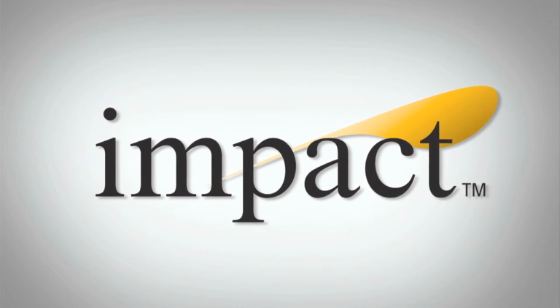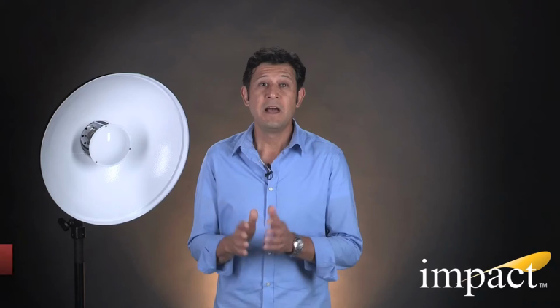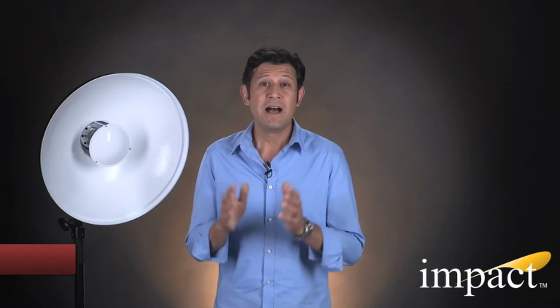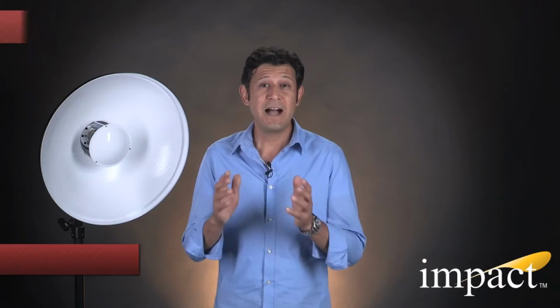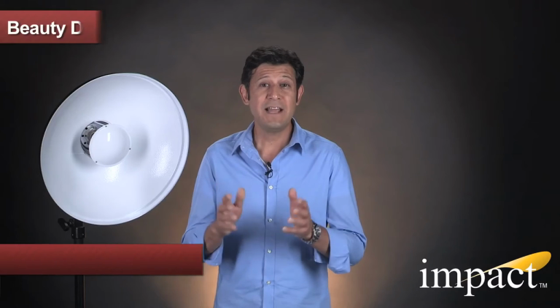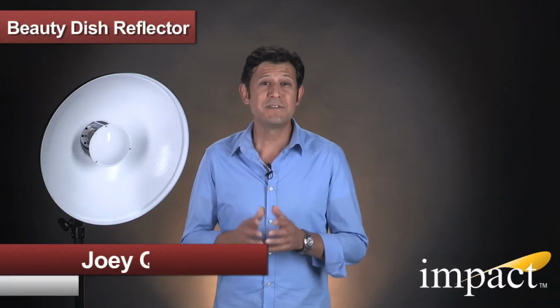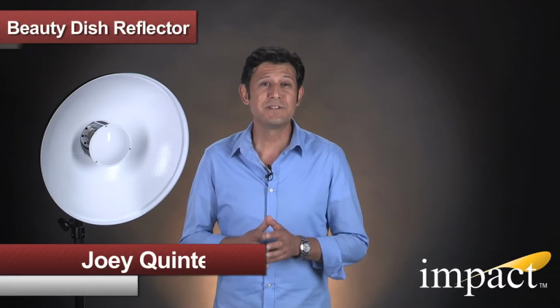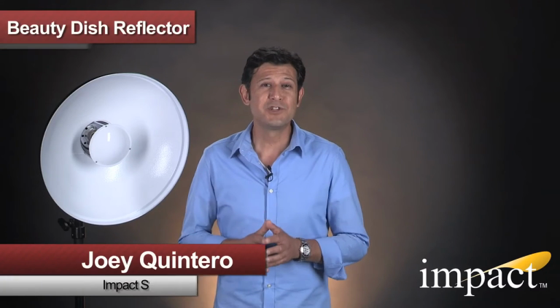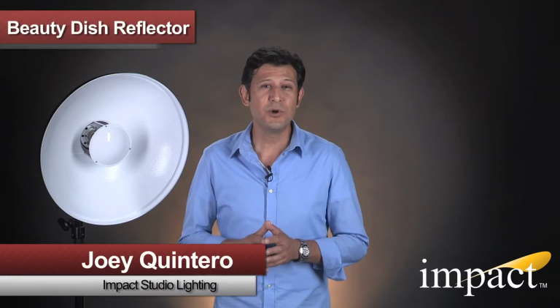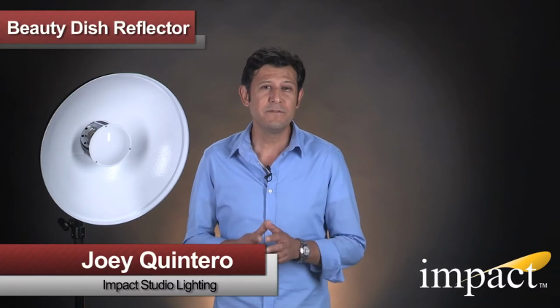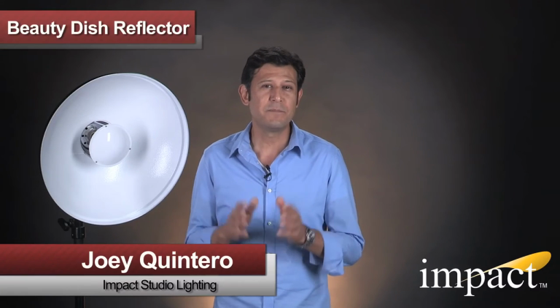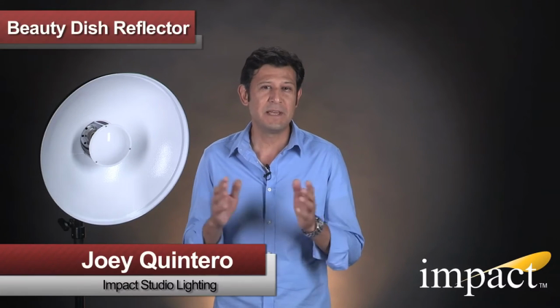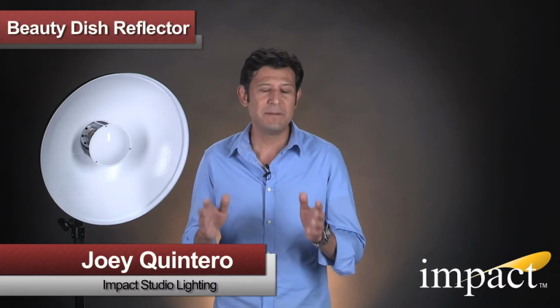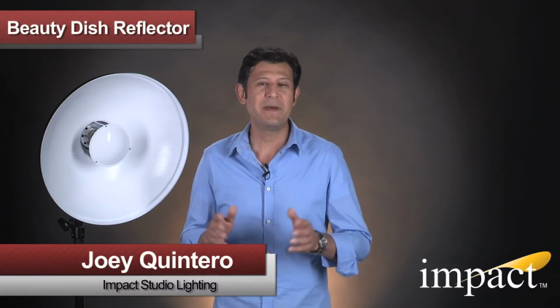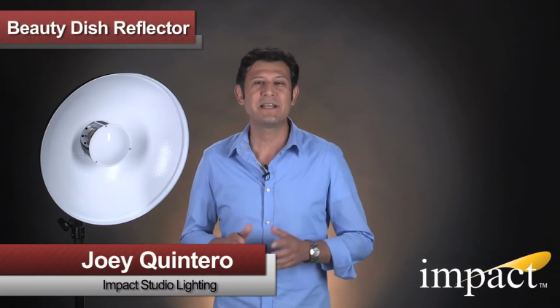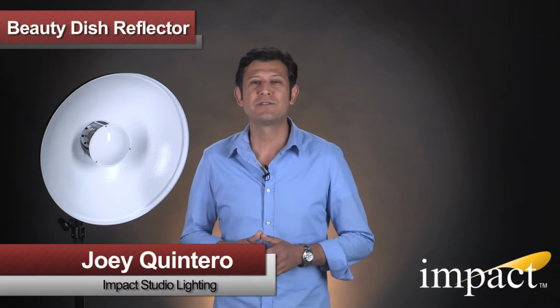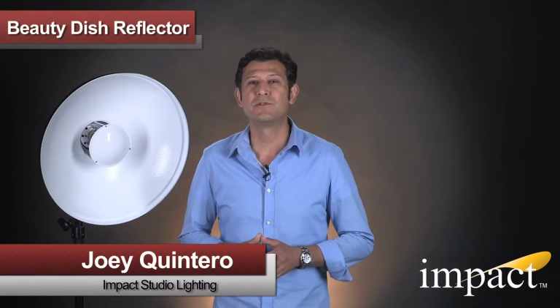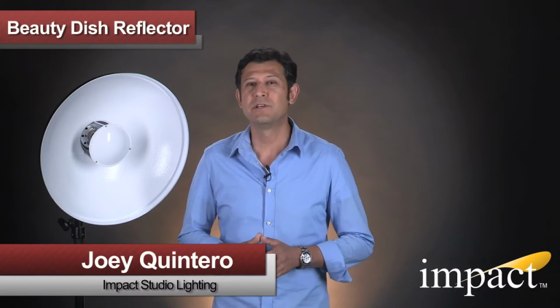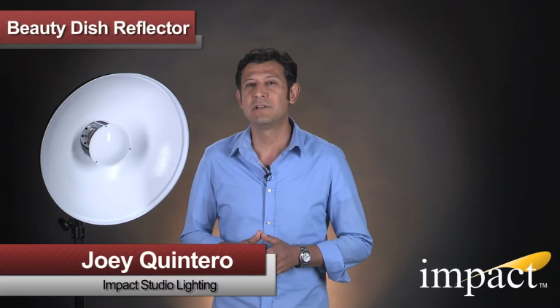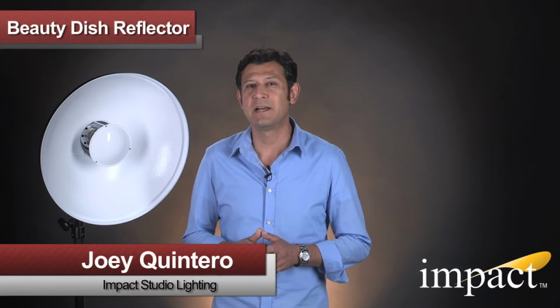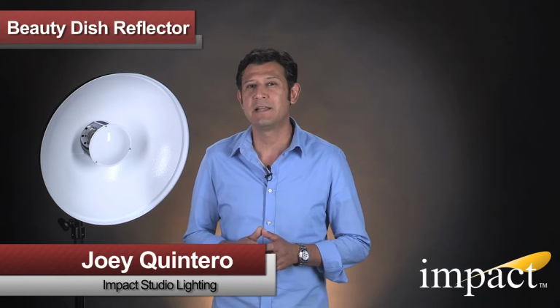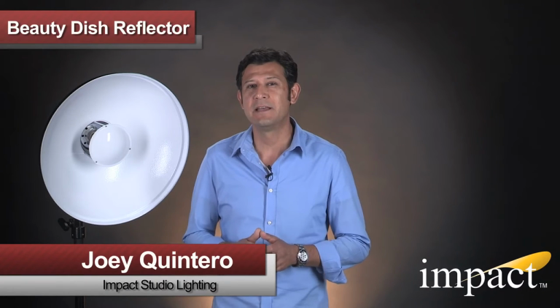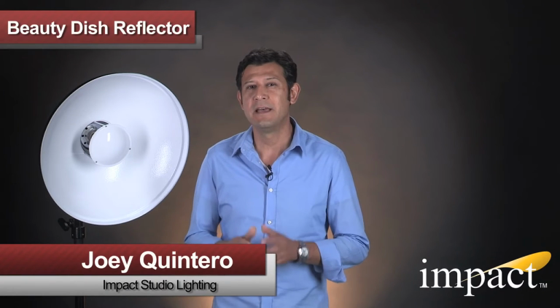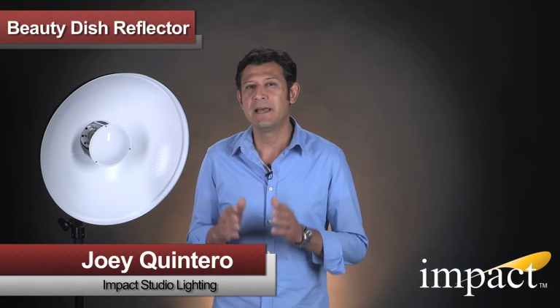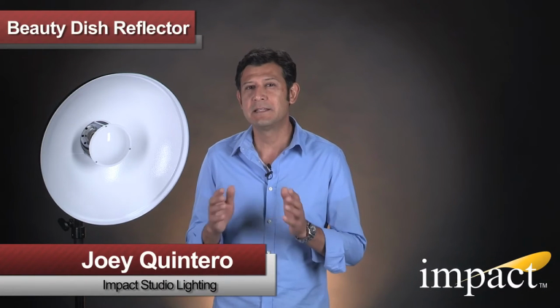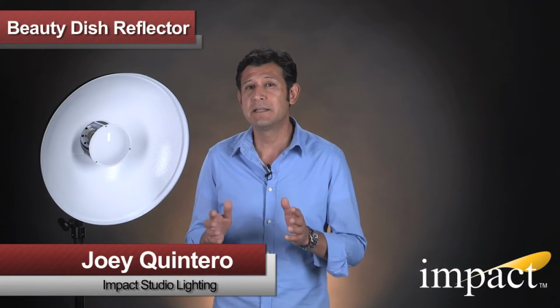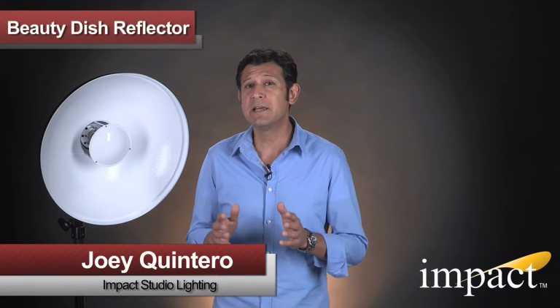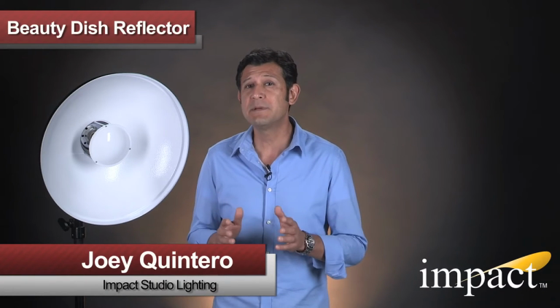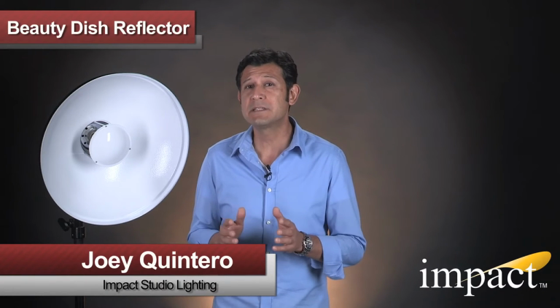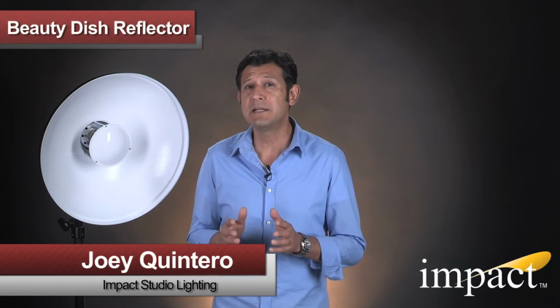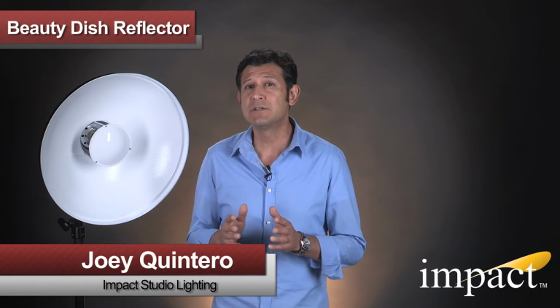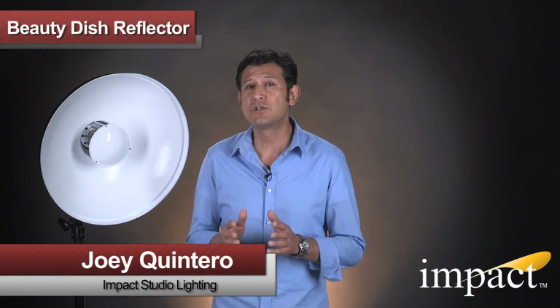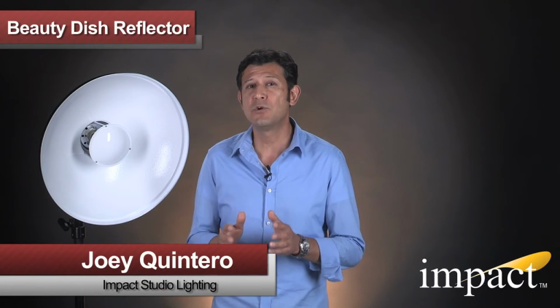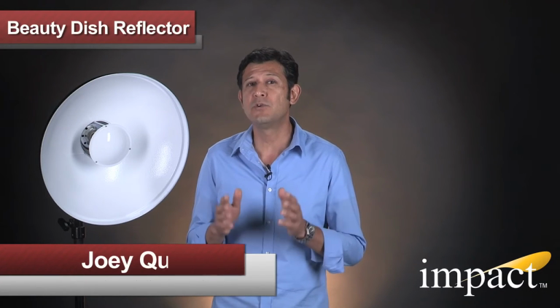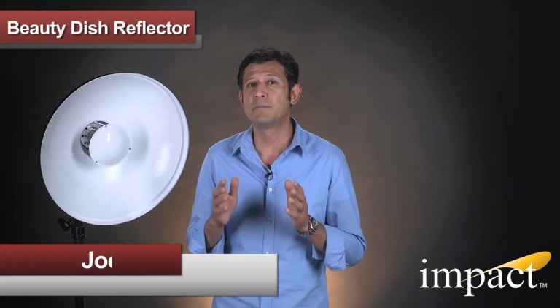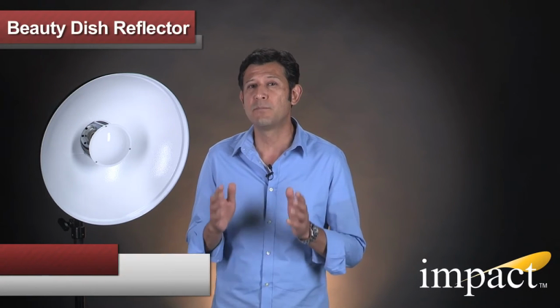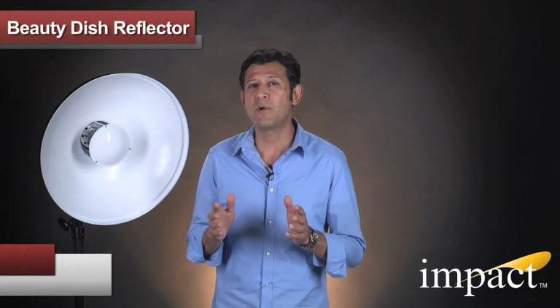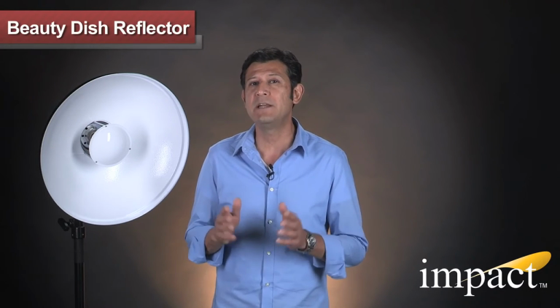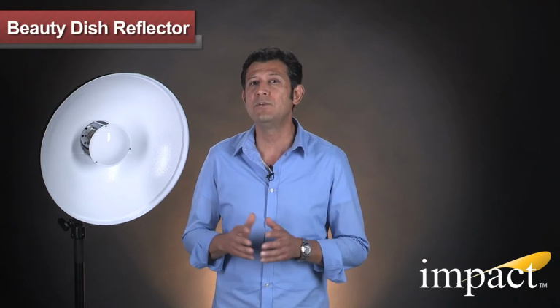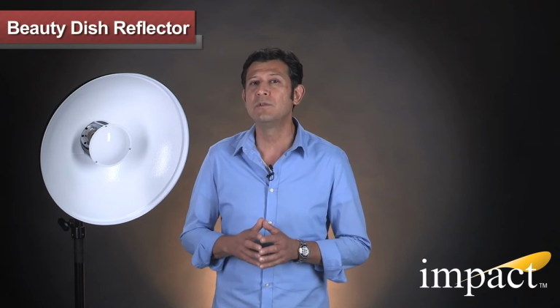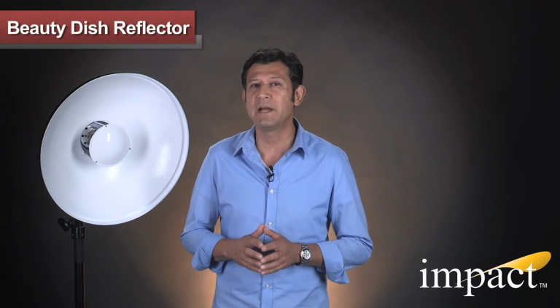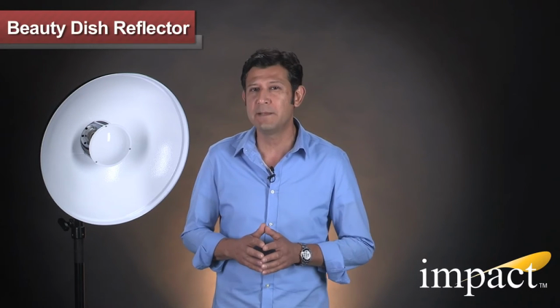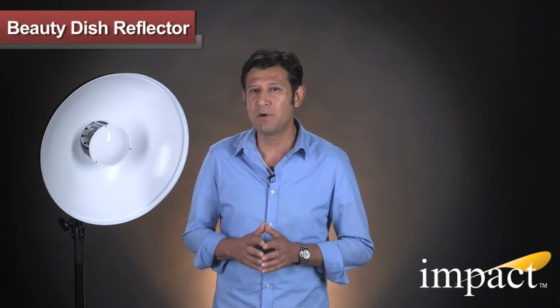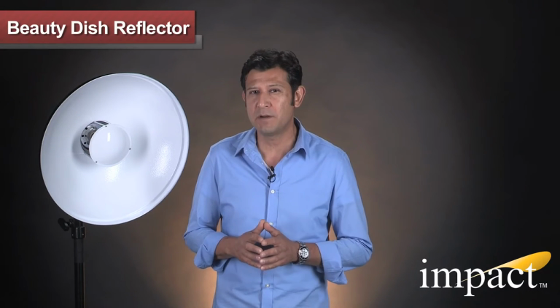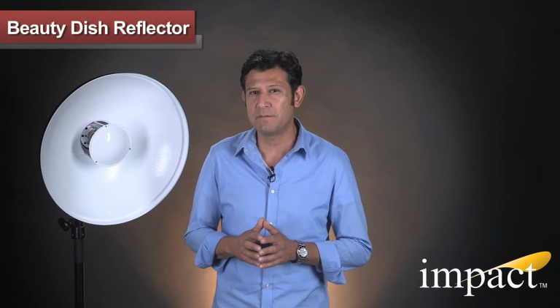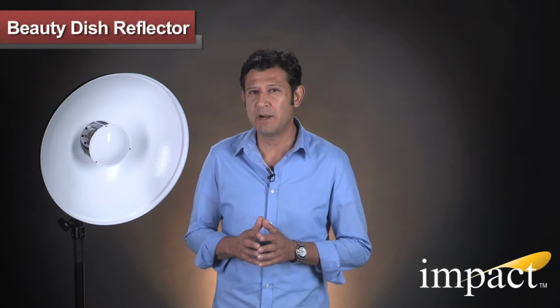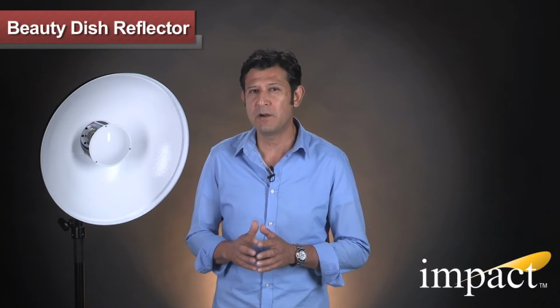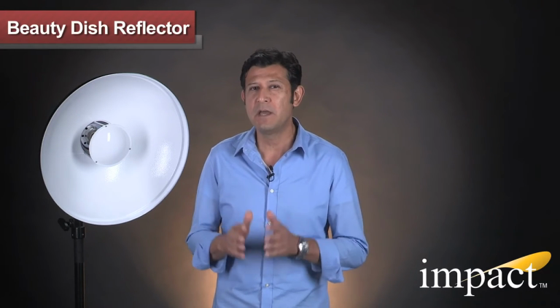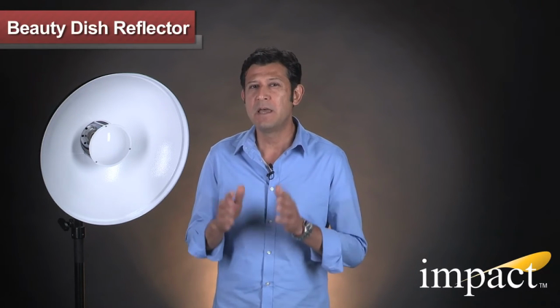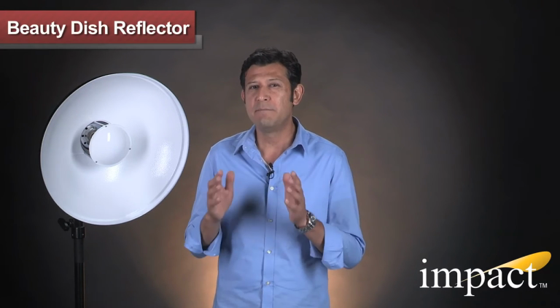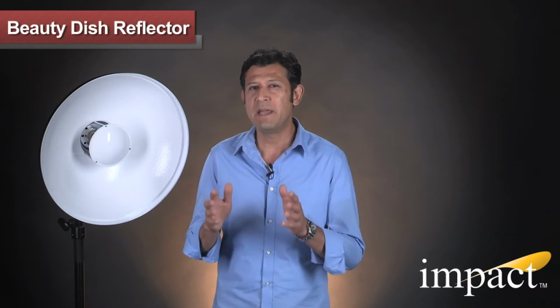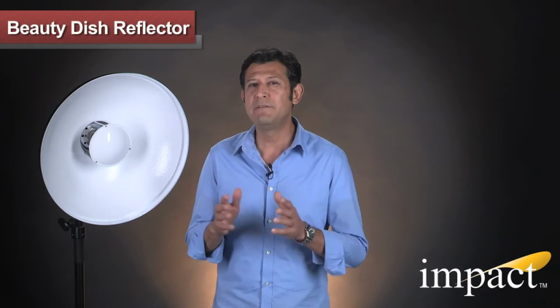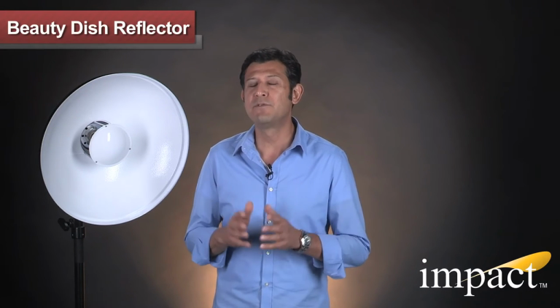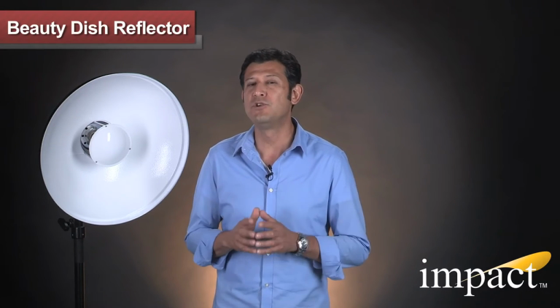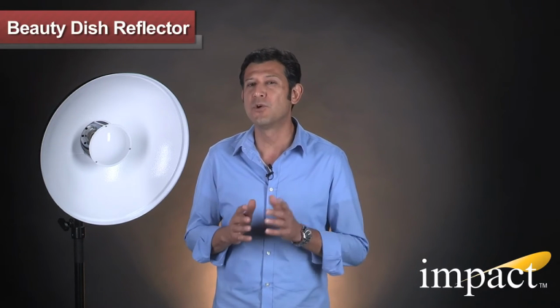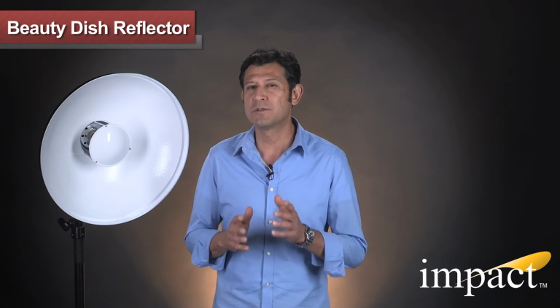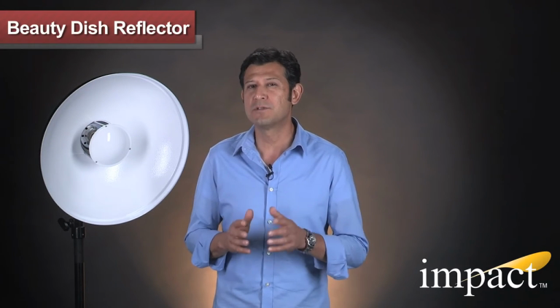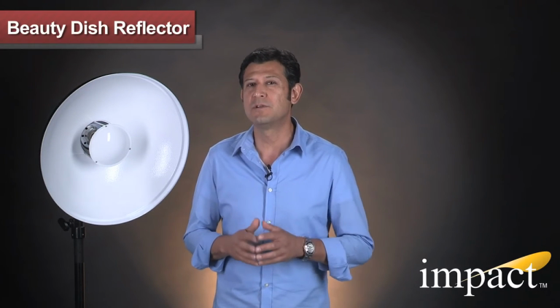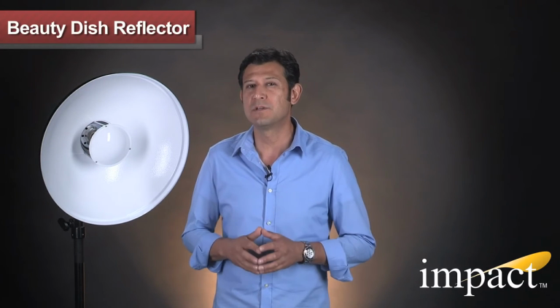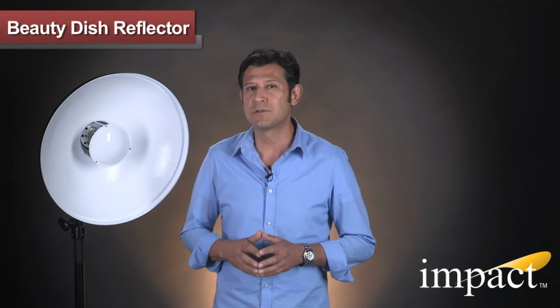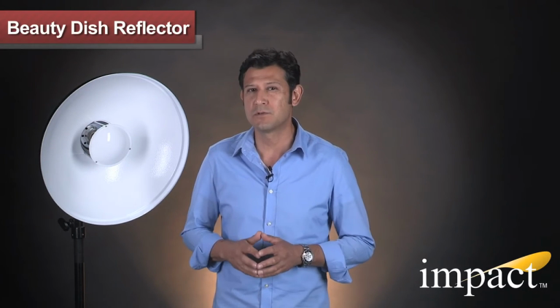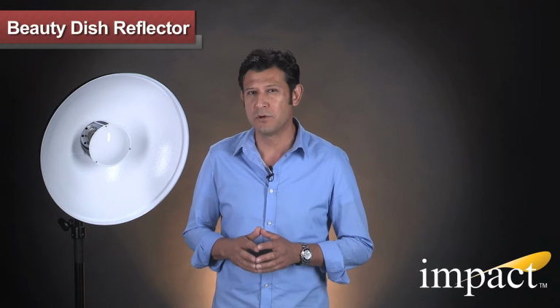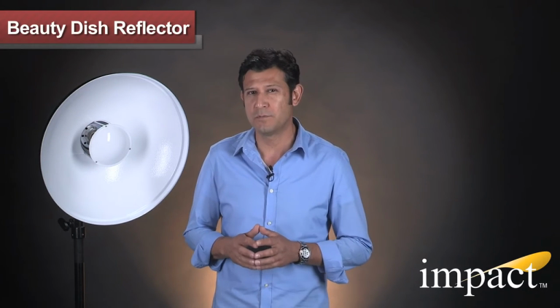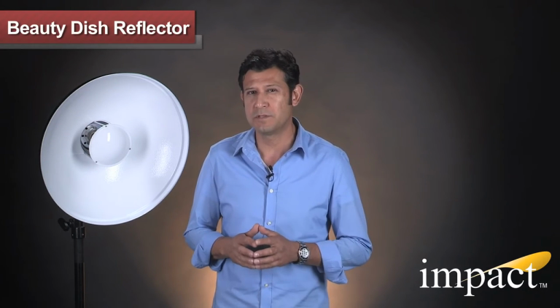Hi, this is Joey from IMPACT Studio Lighting, and today I'm excited to show you a brand new lighting modifier made for your studio strobes.